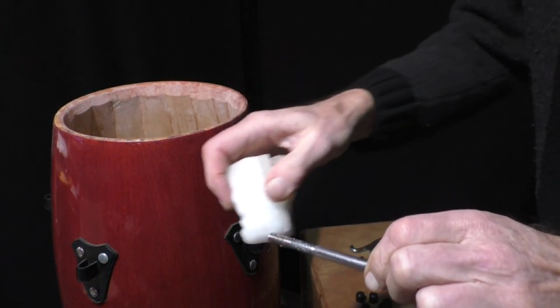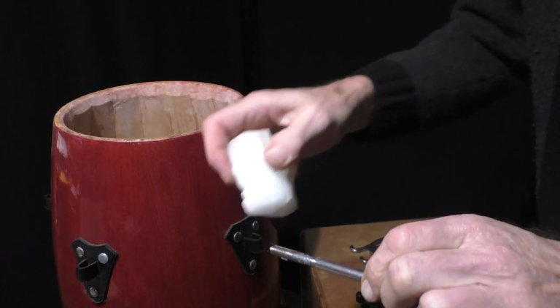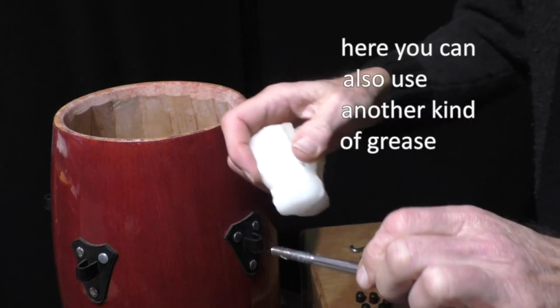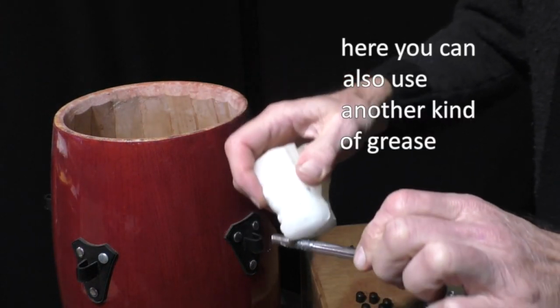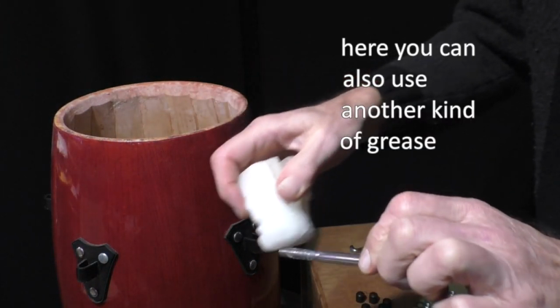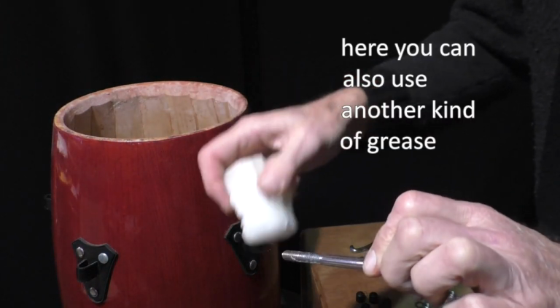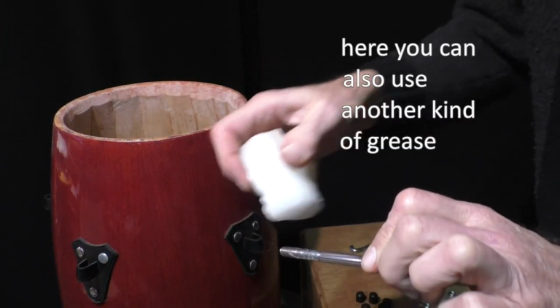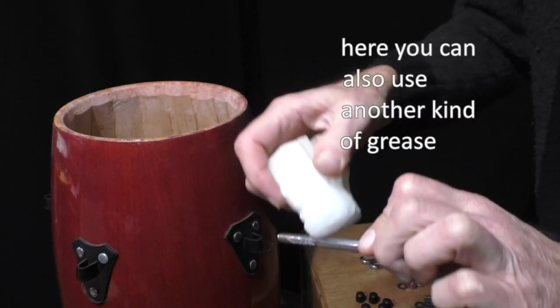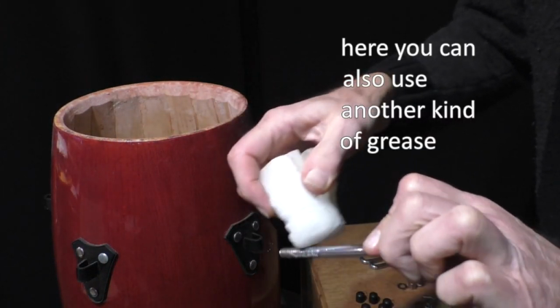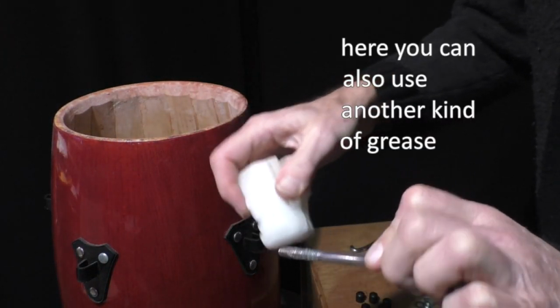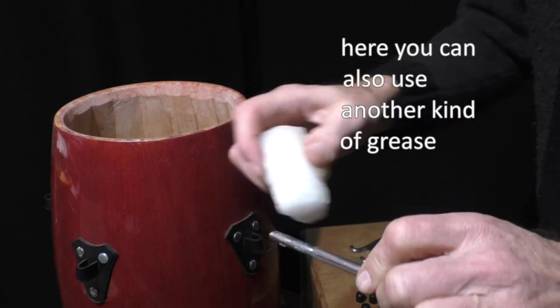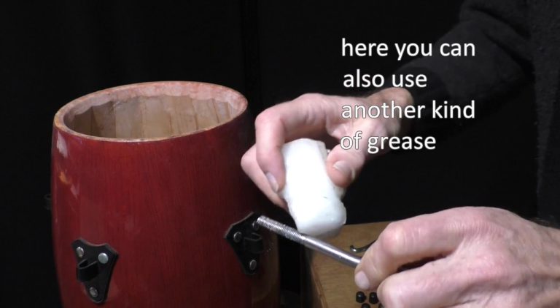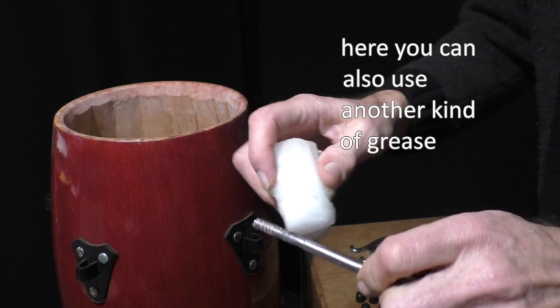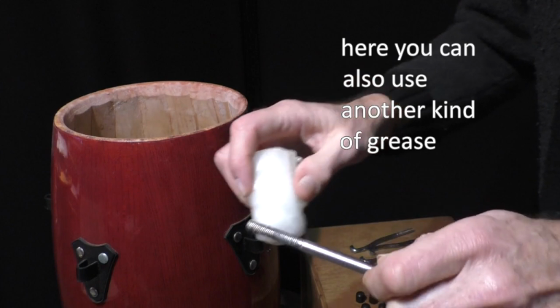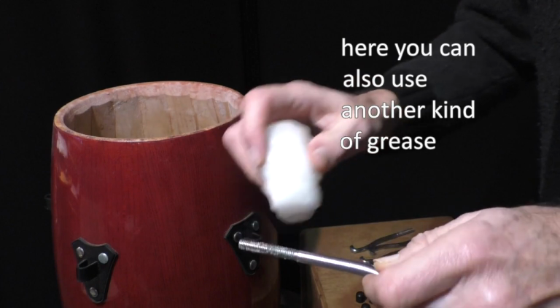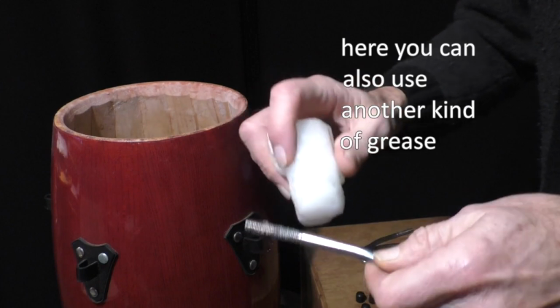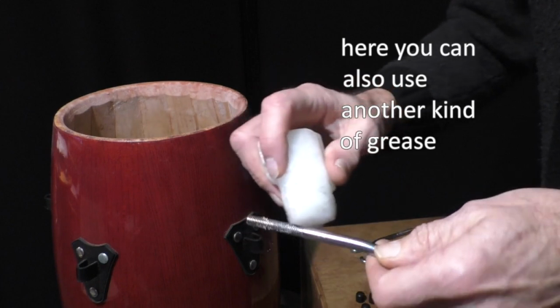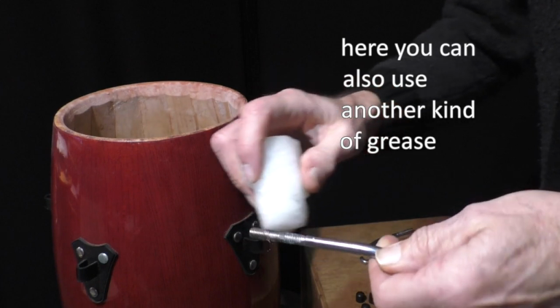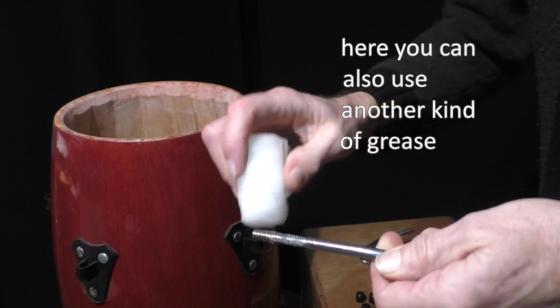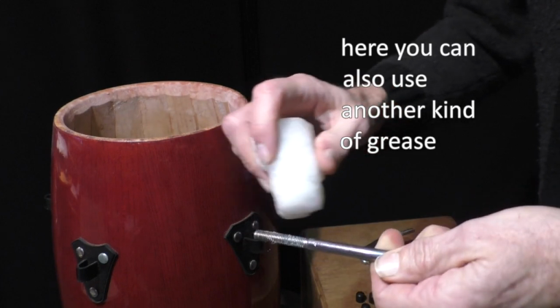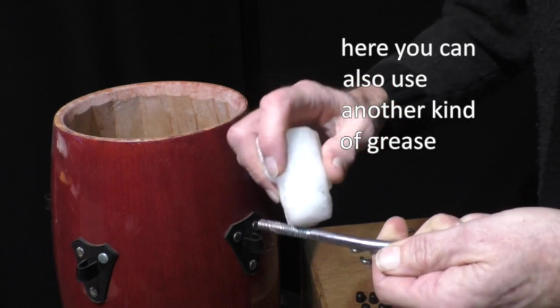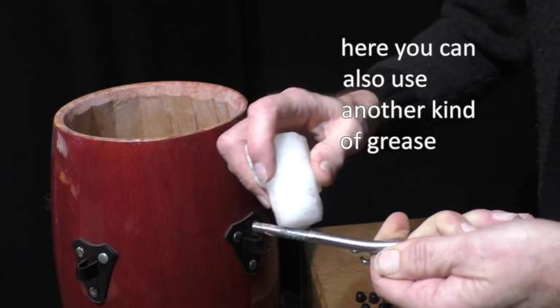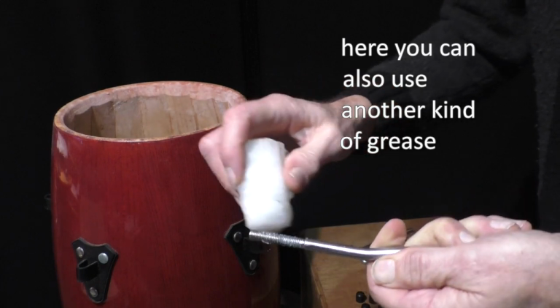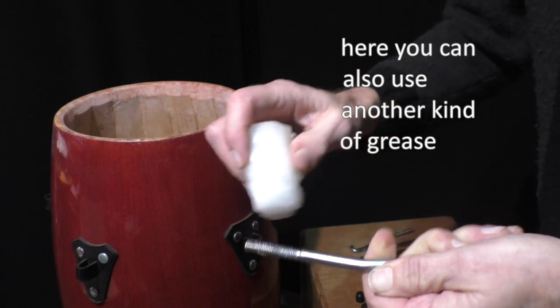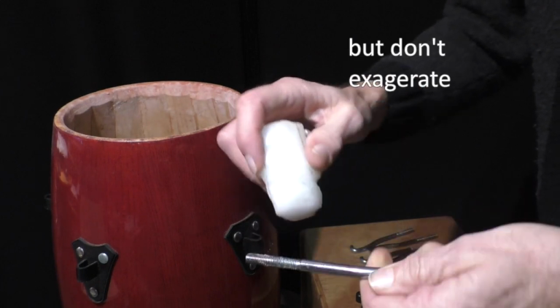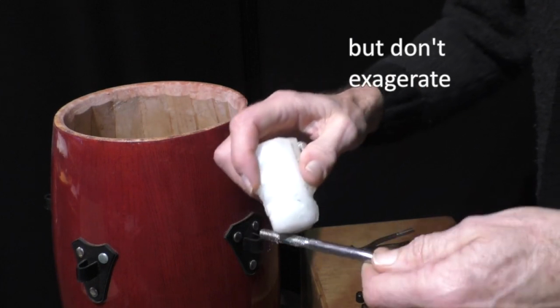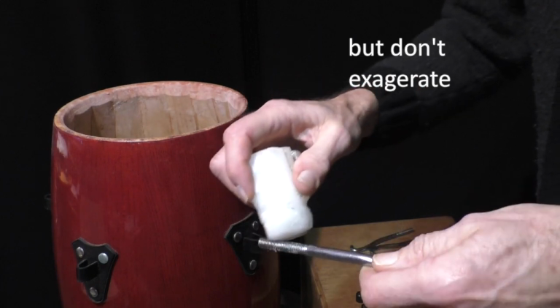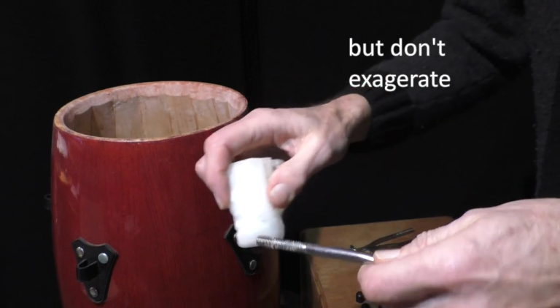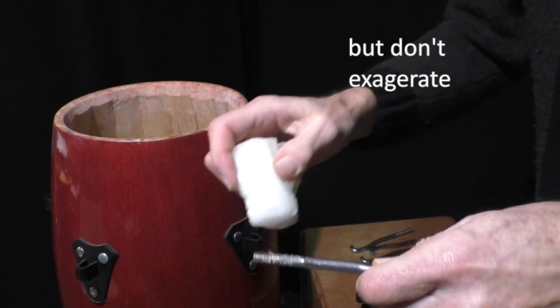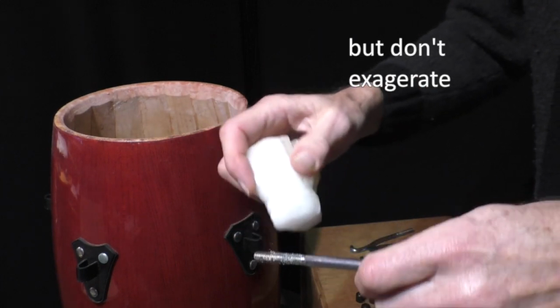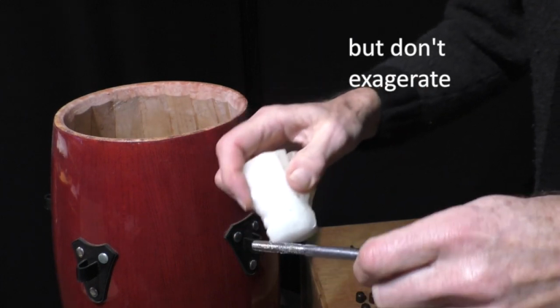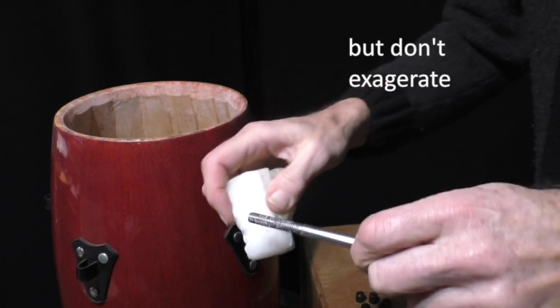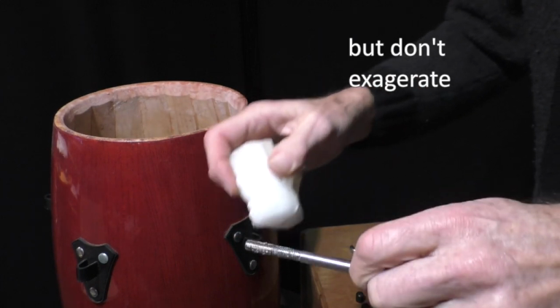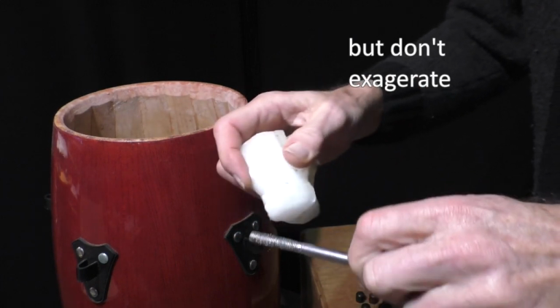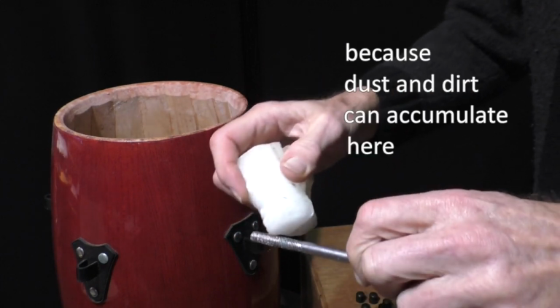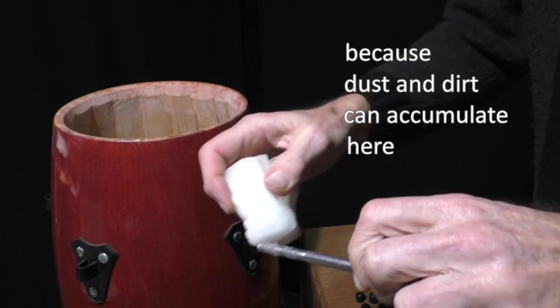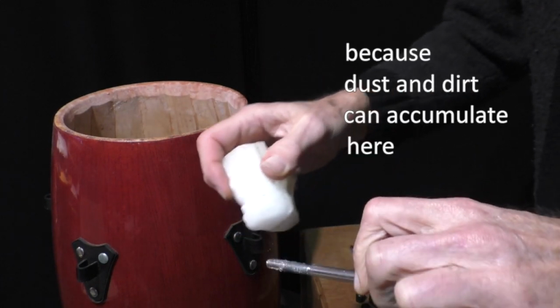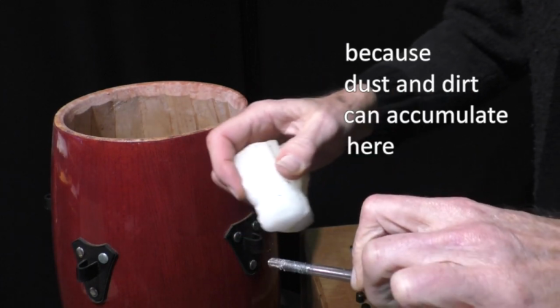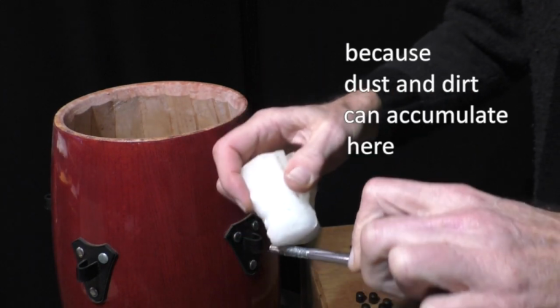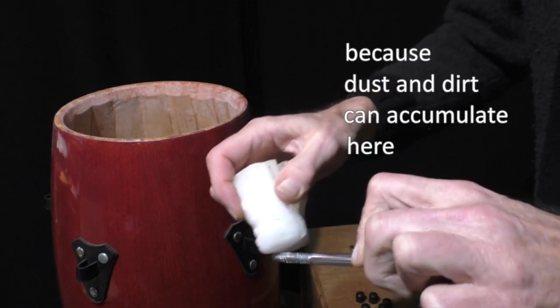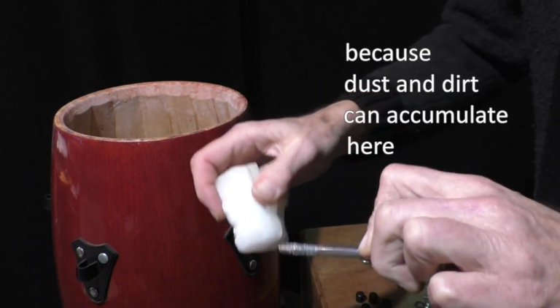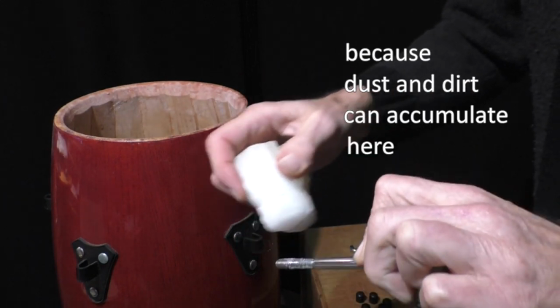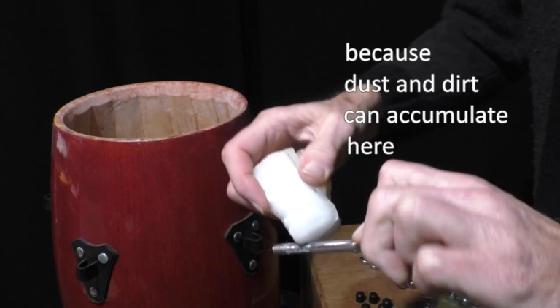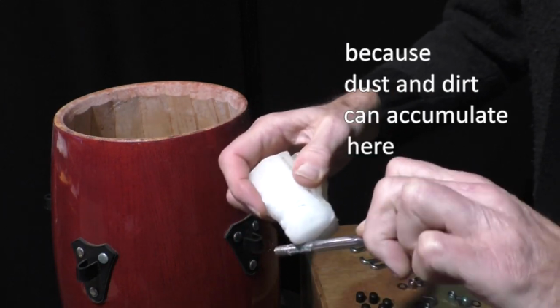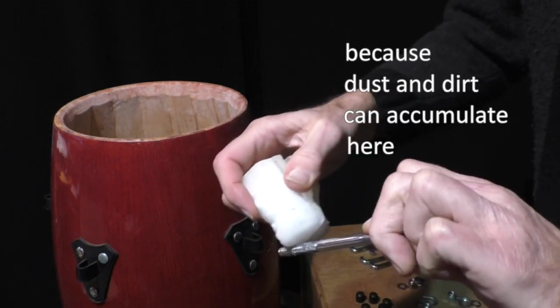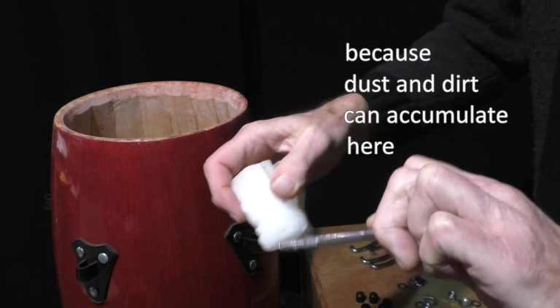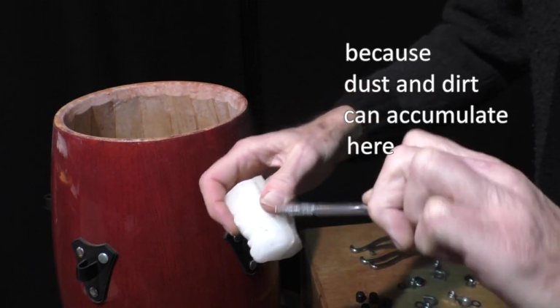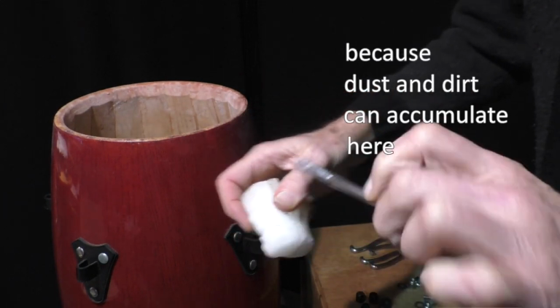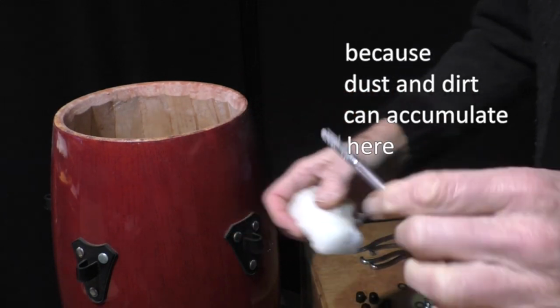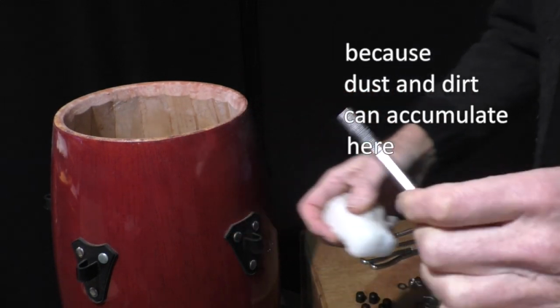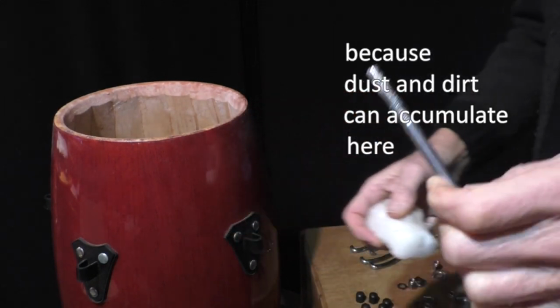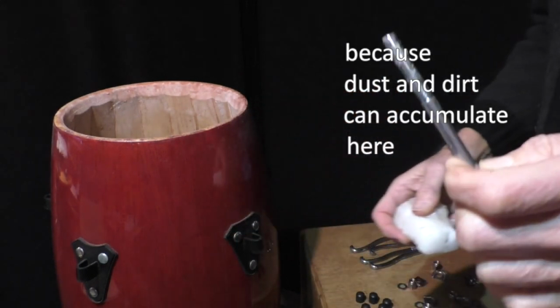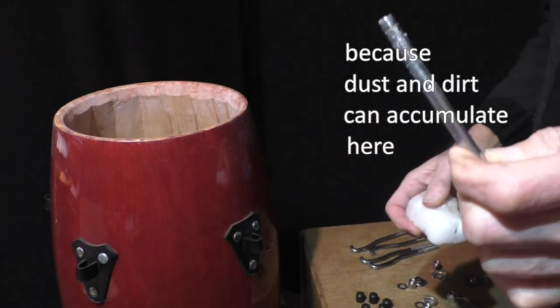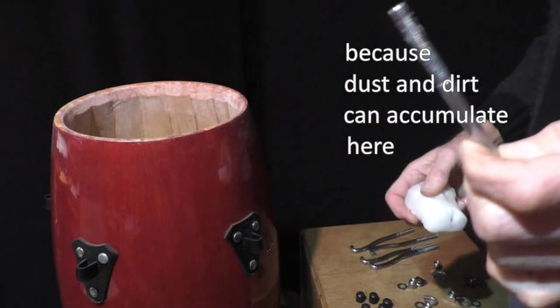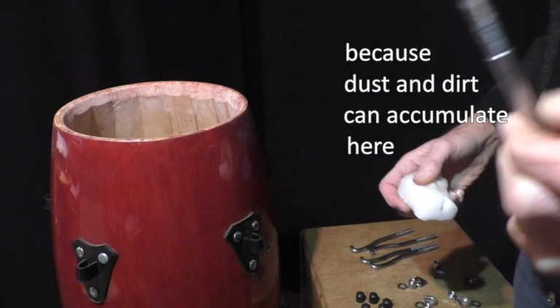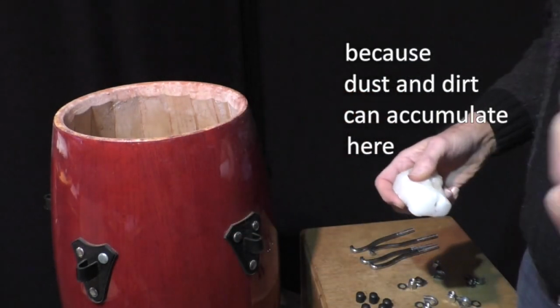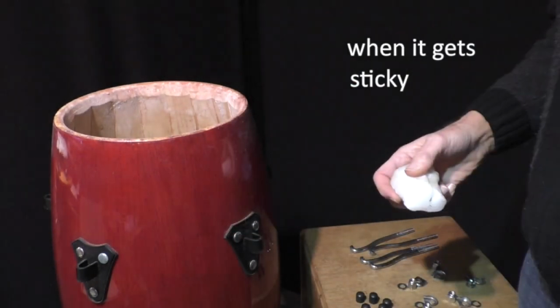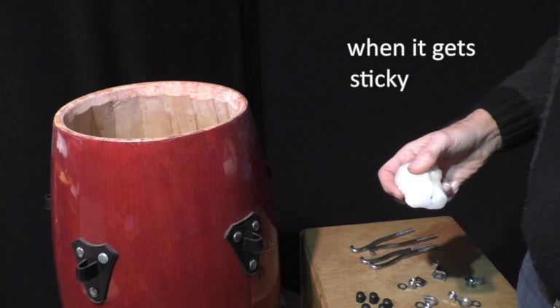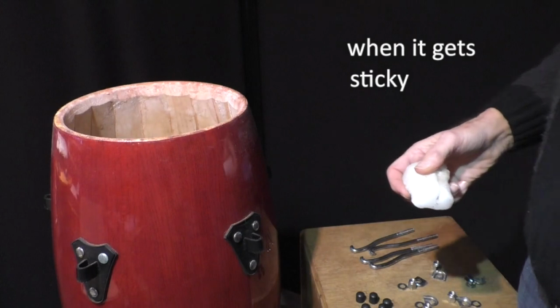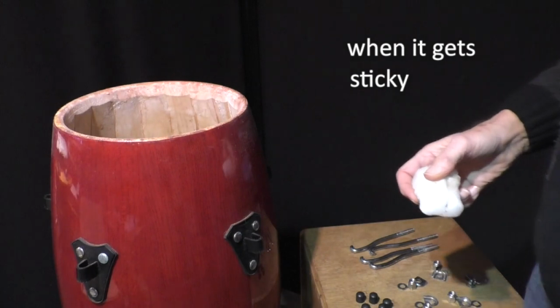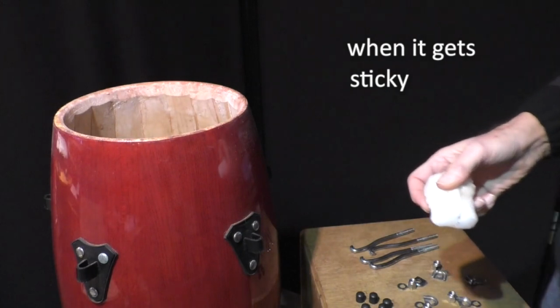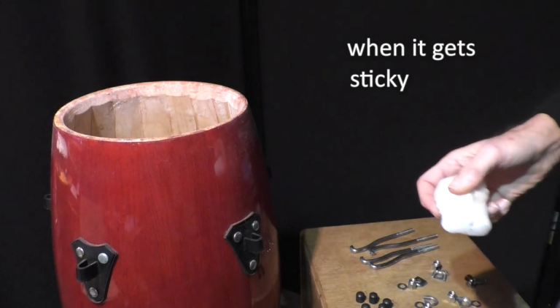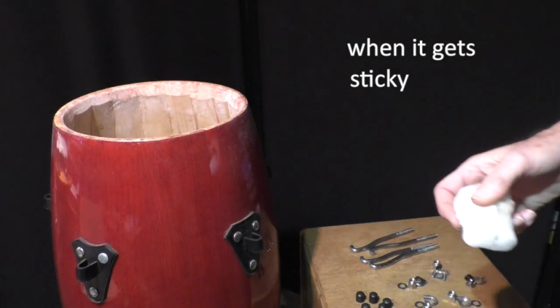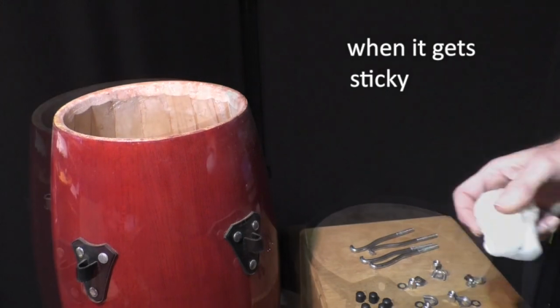Here you can also use another kind of grease, but don't exaggerate because dust and dirt can accumulate here when it gets sticky.